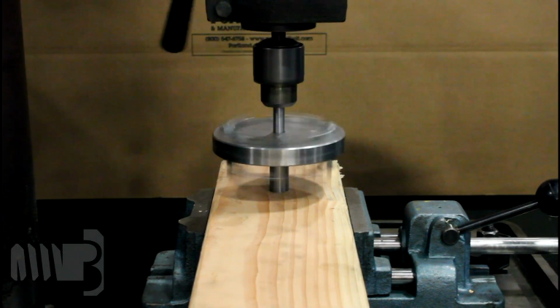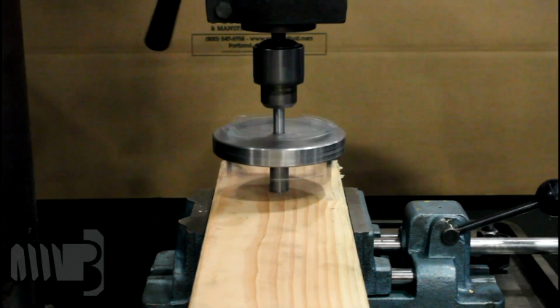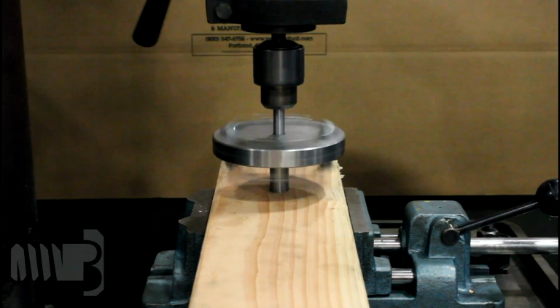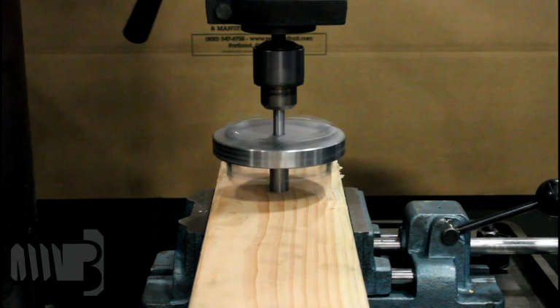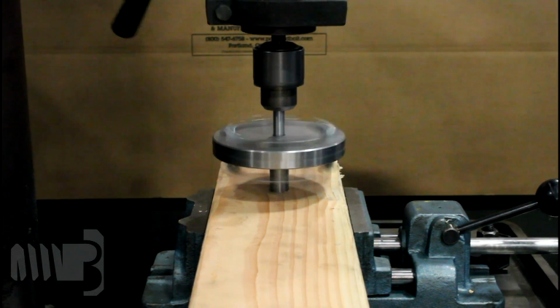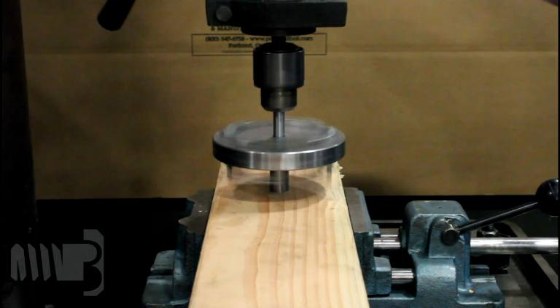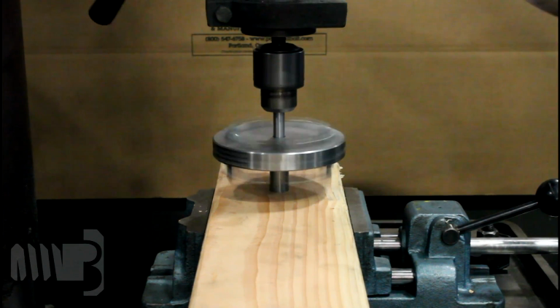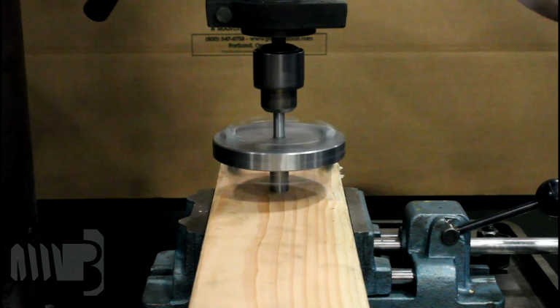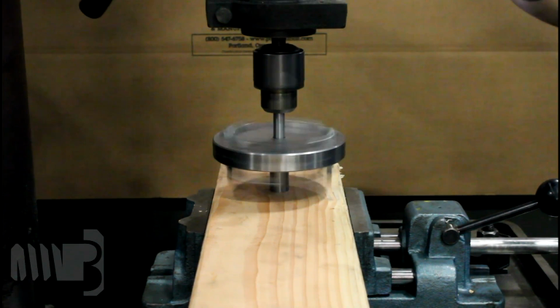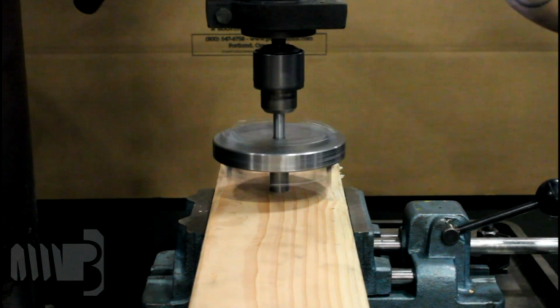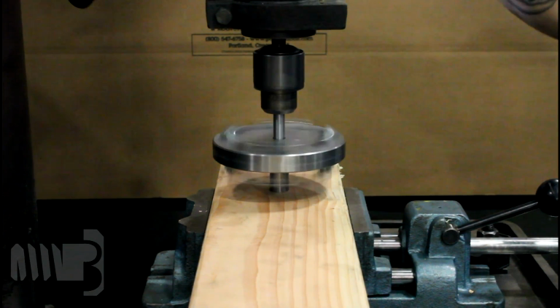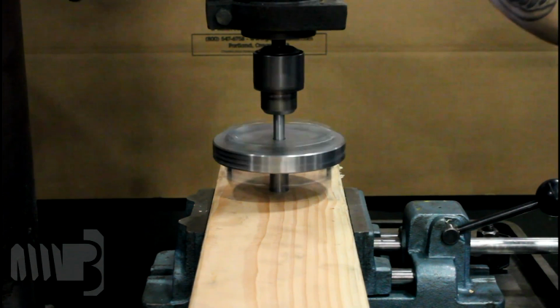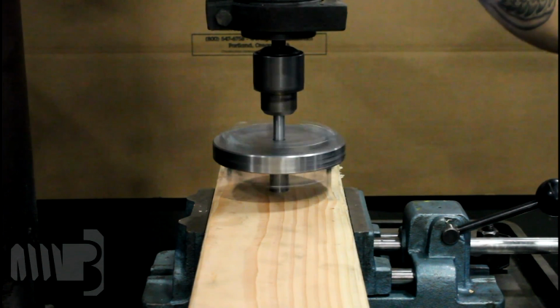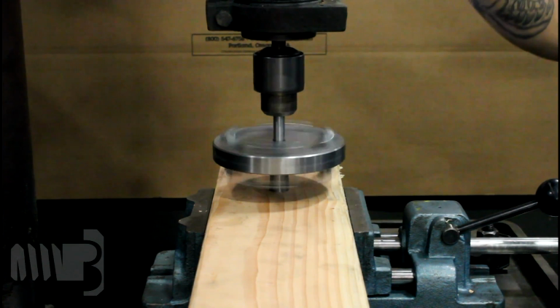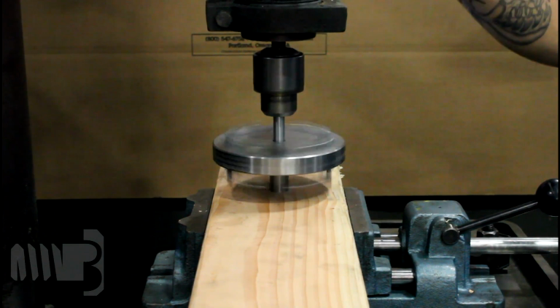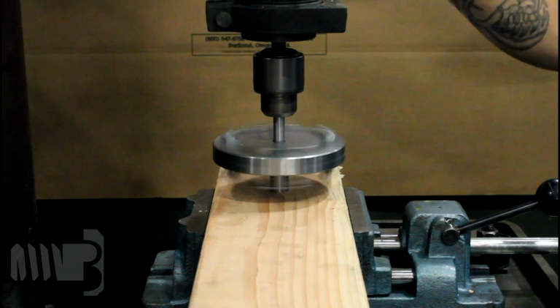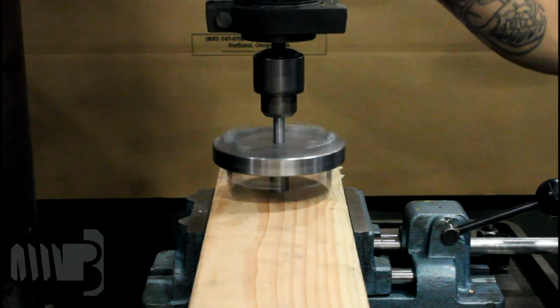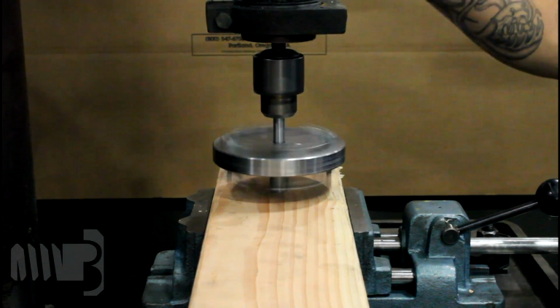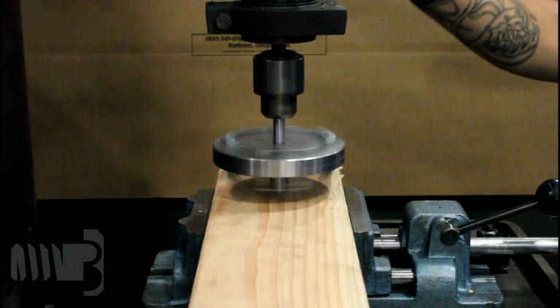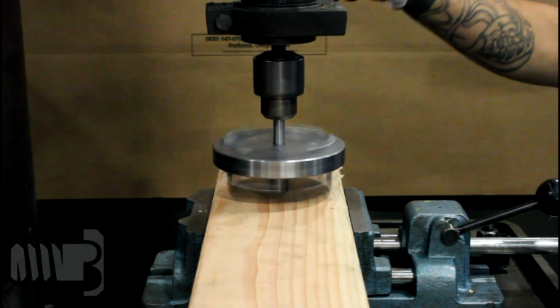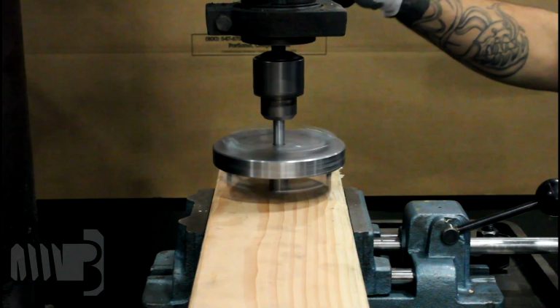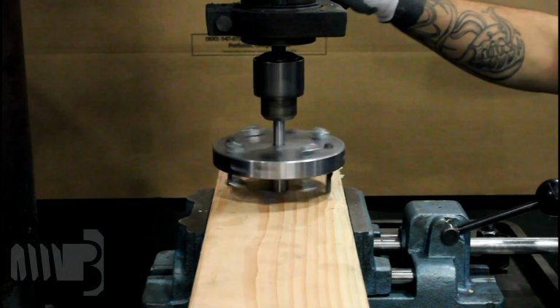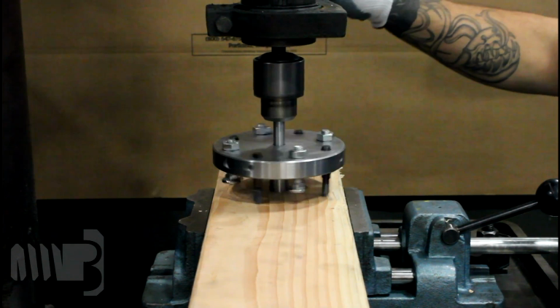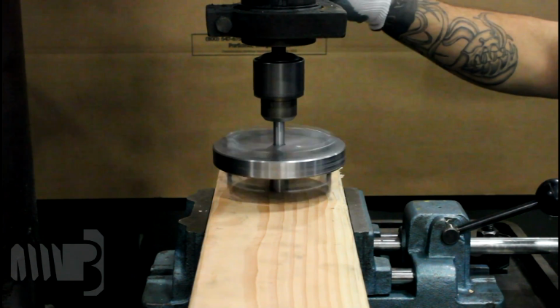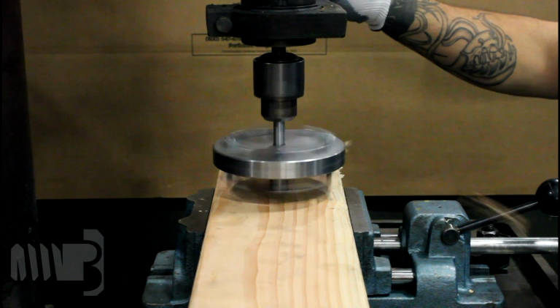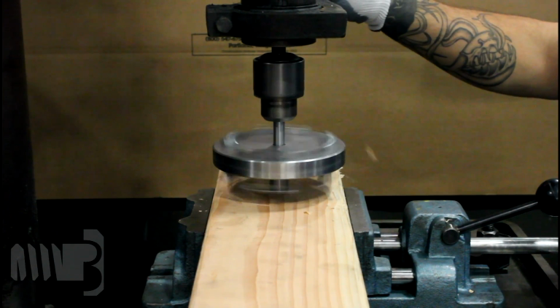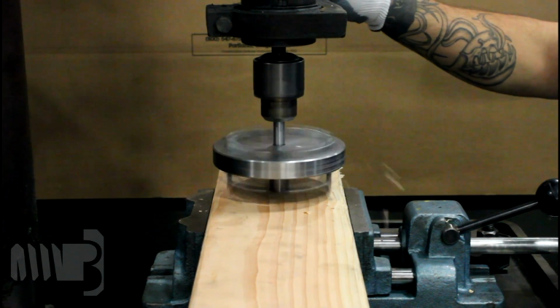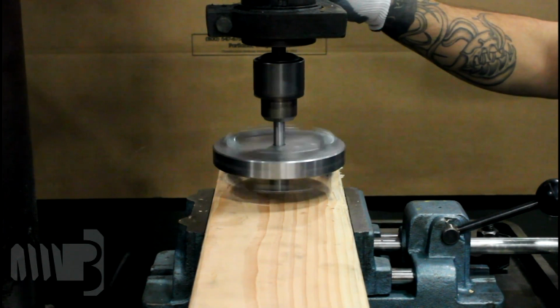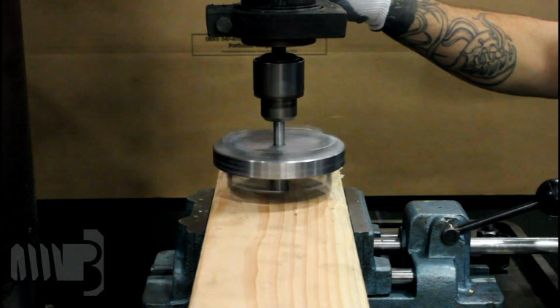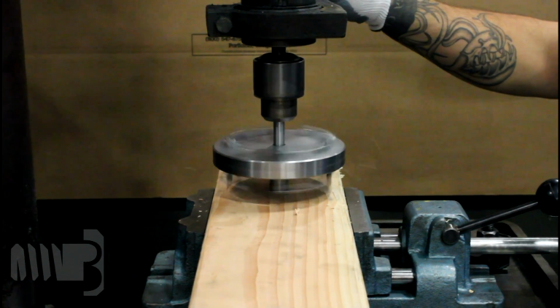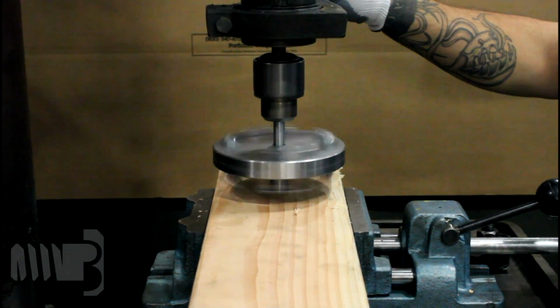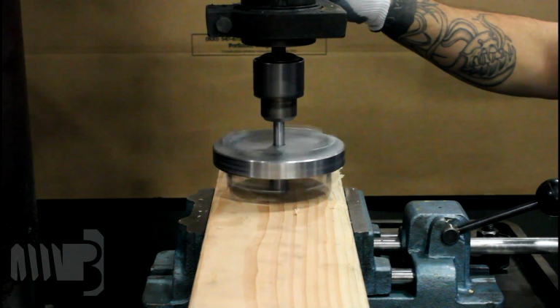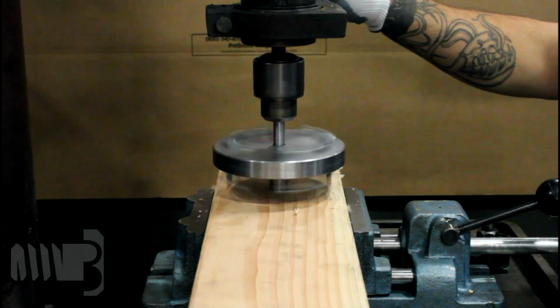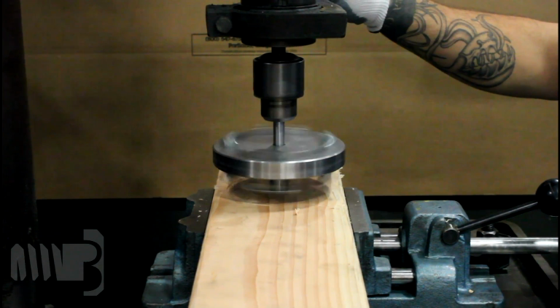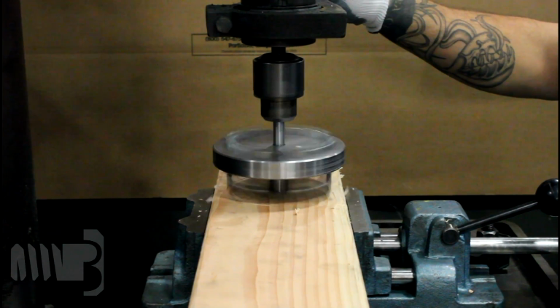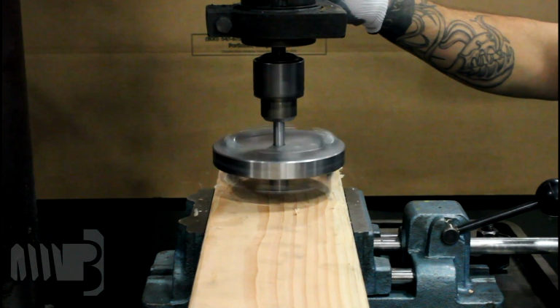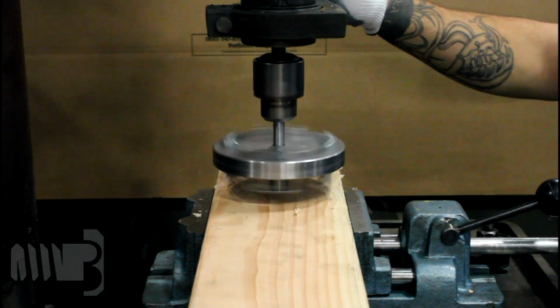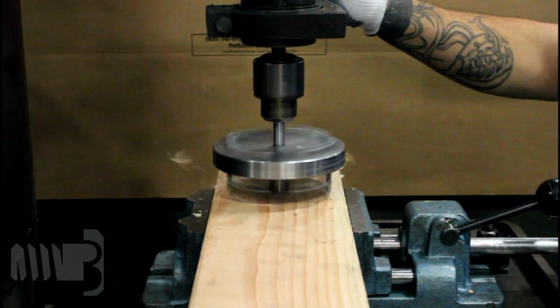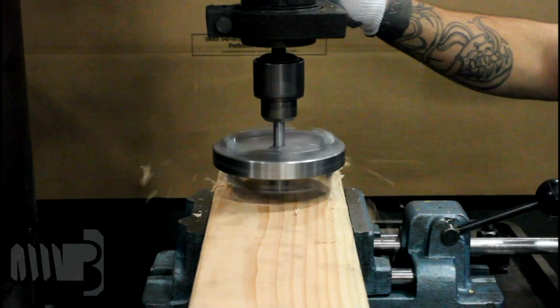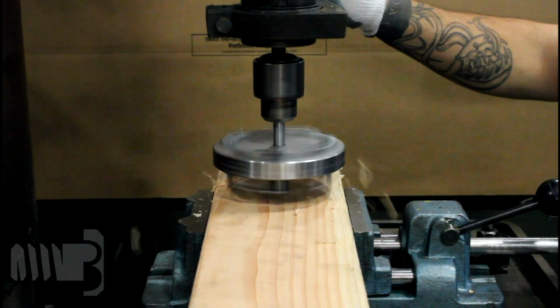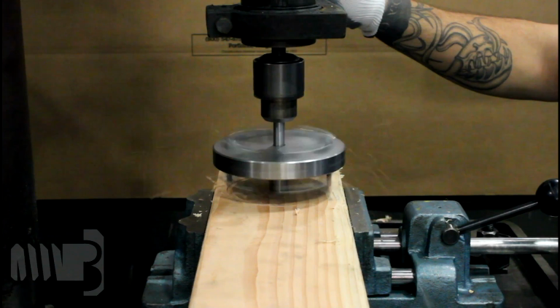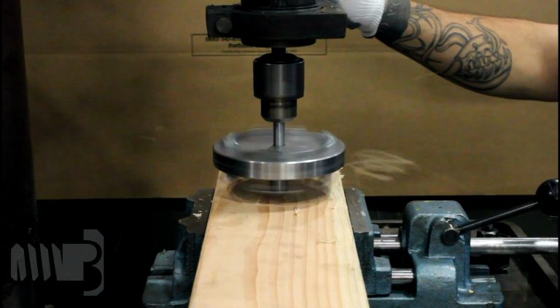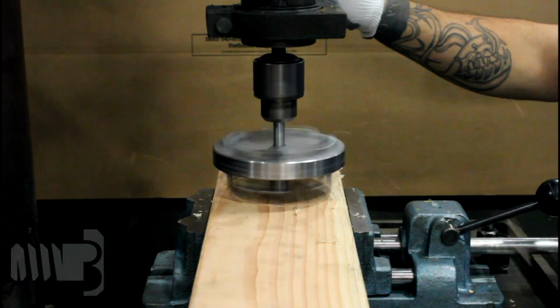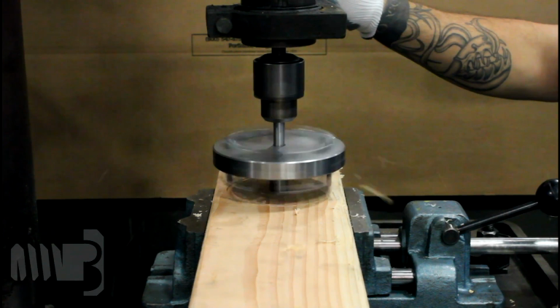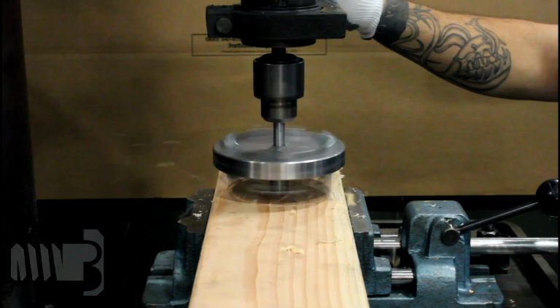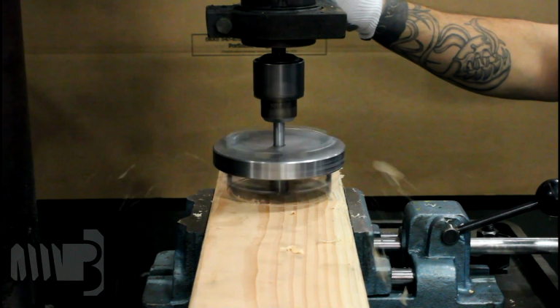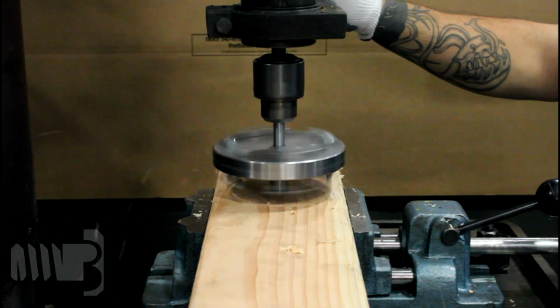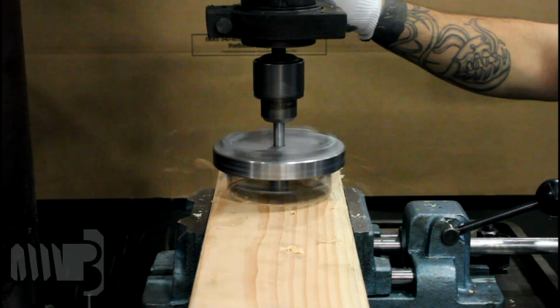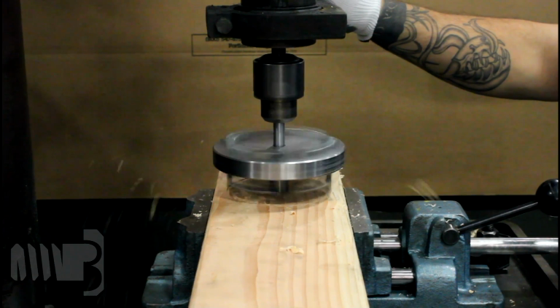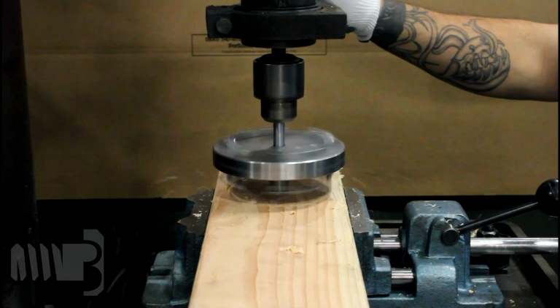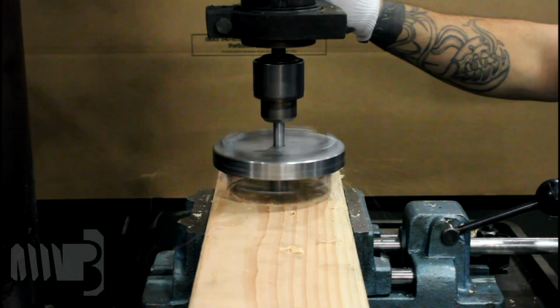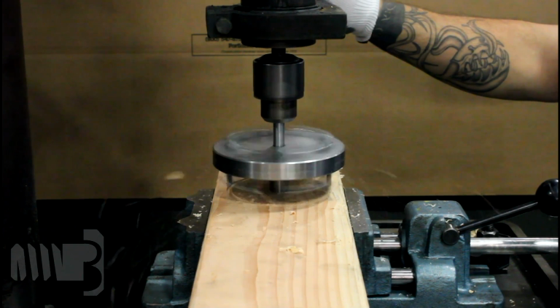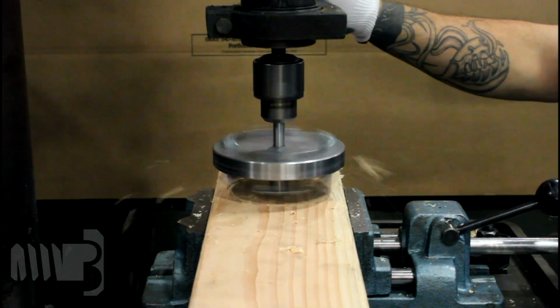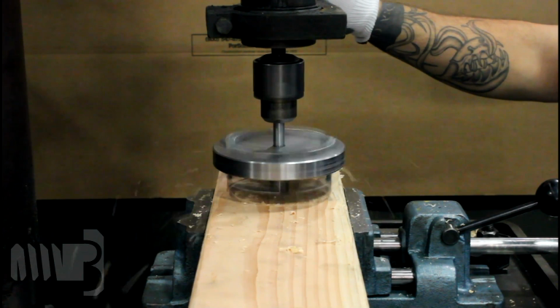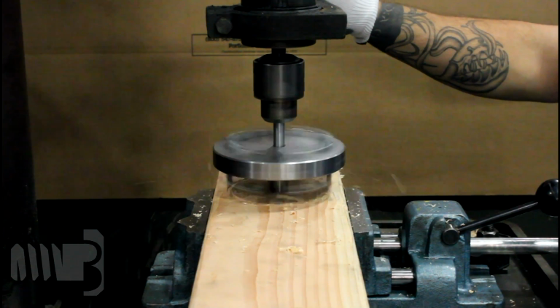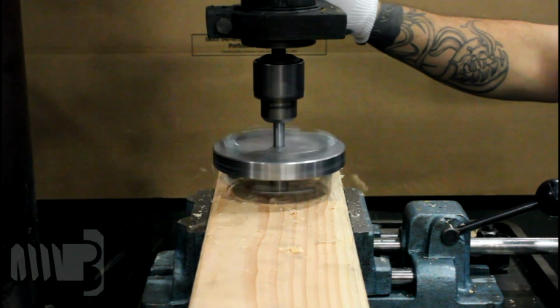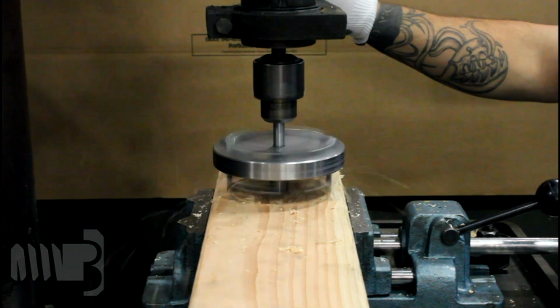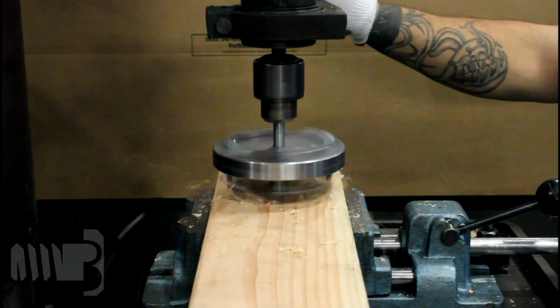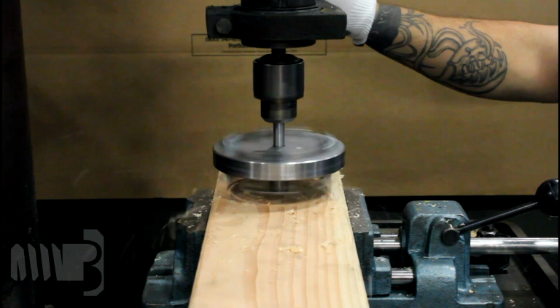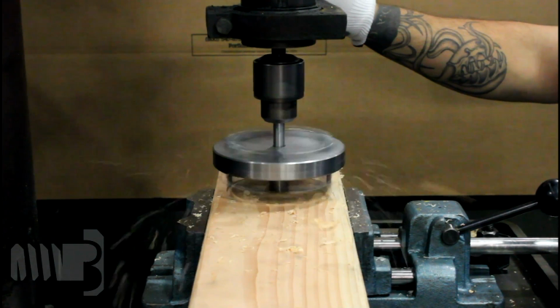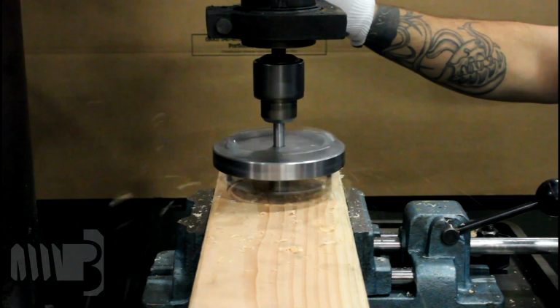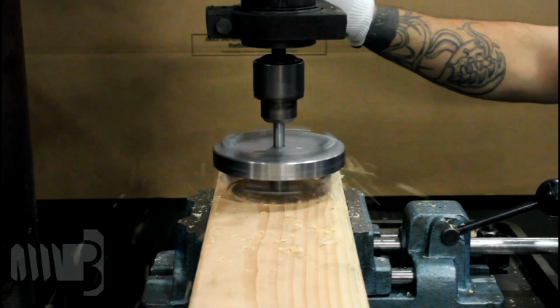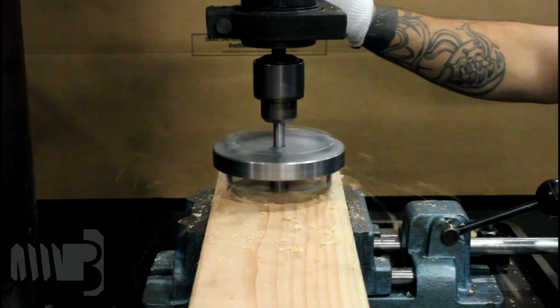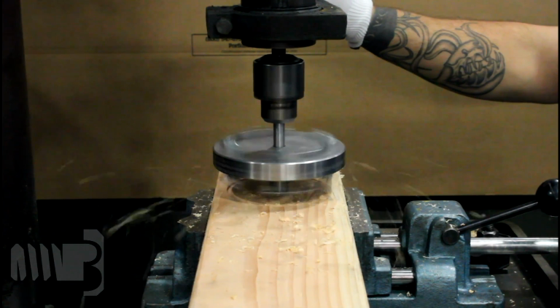Set screws on the face of the grooving tool can be adjusted to increase or decrease the depth of the grooves.